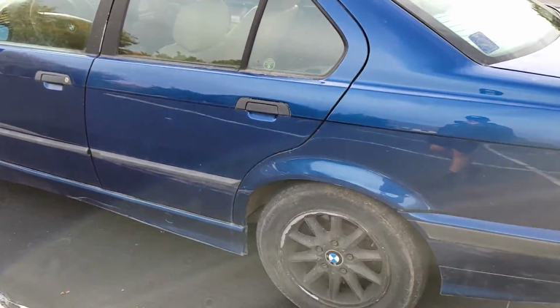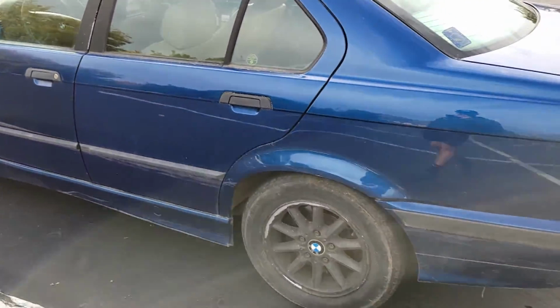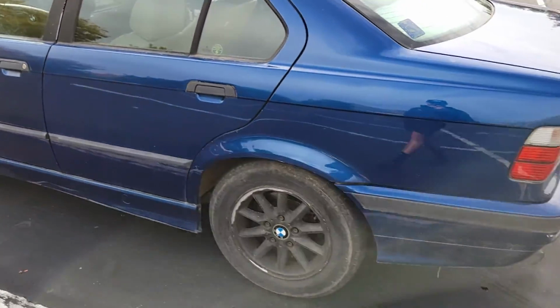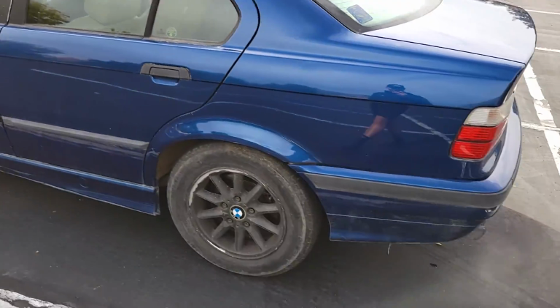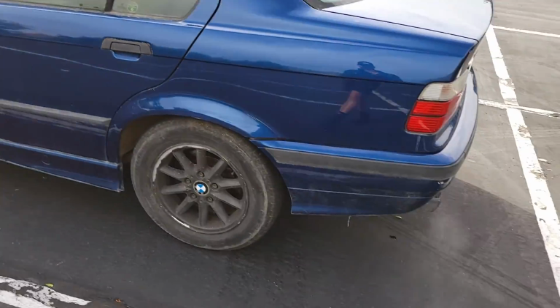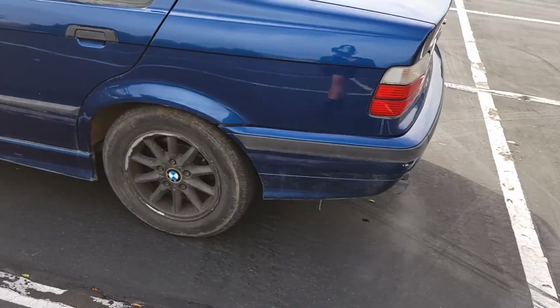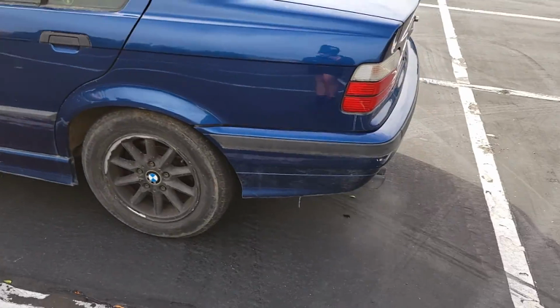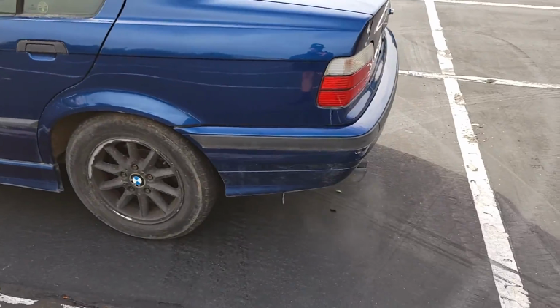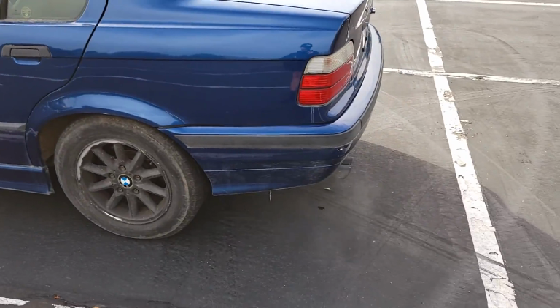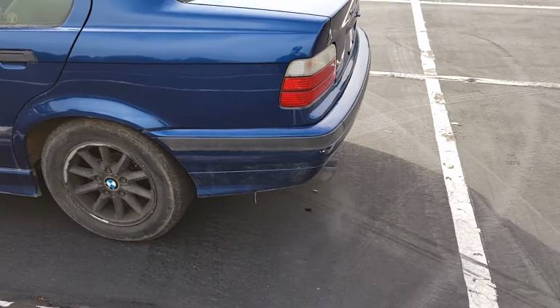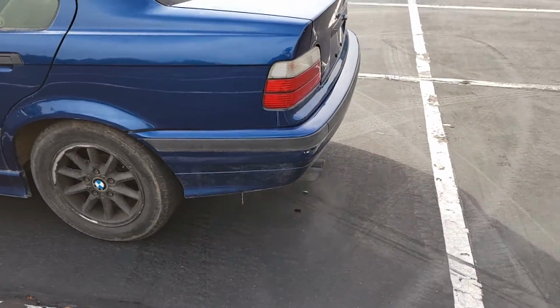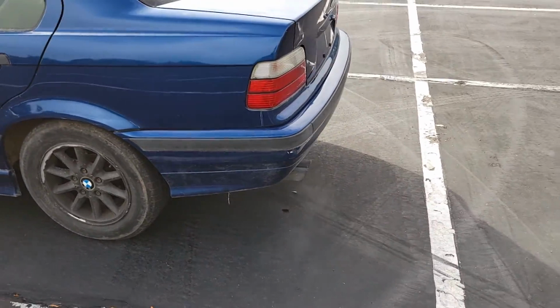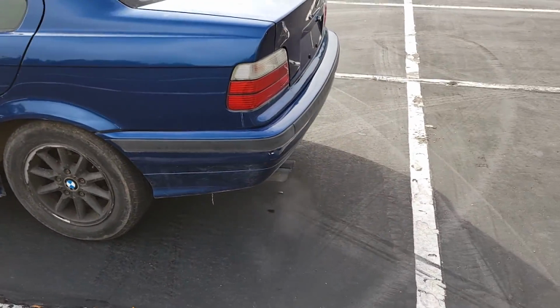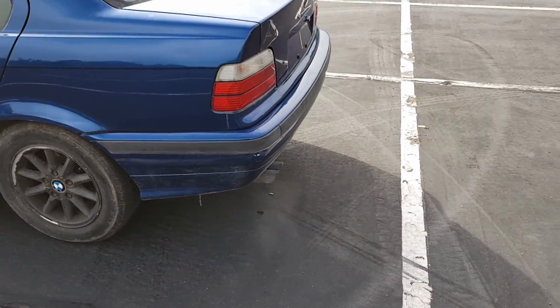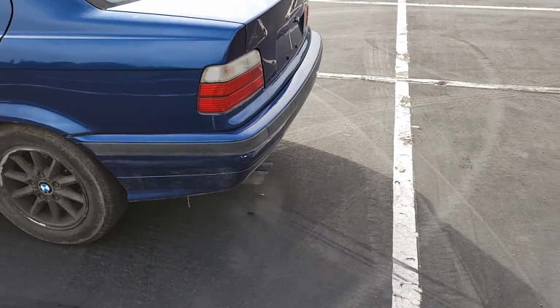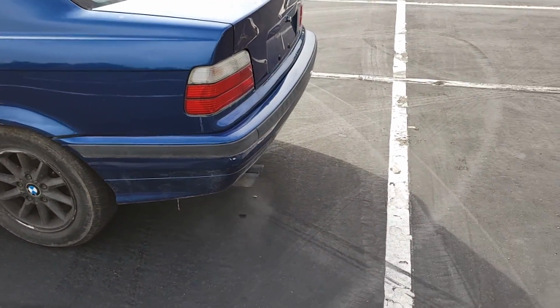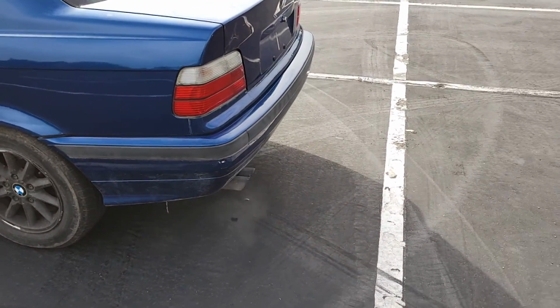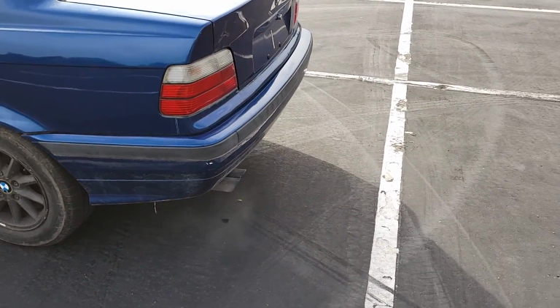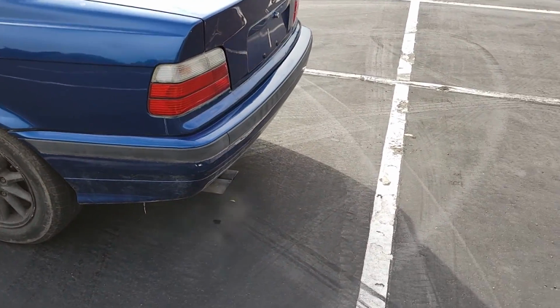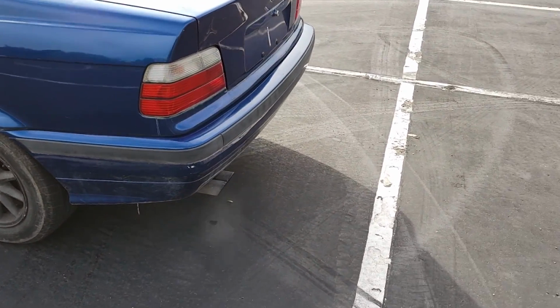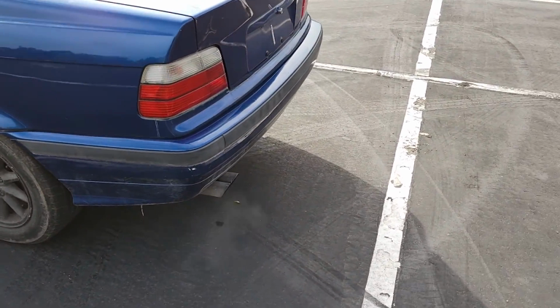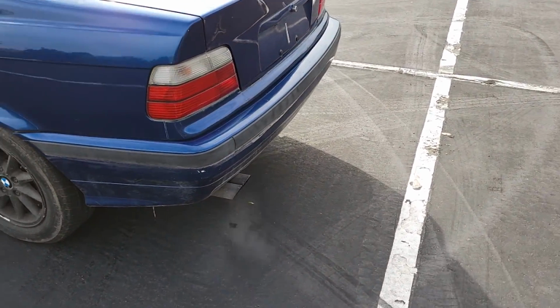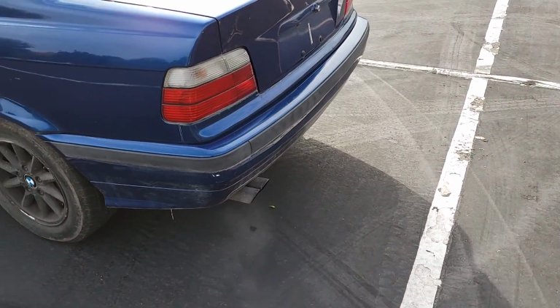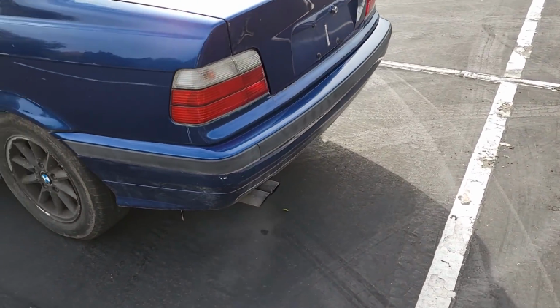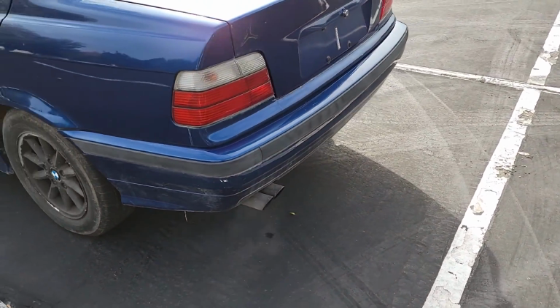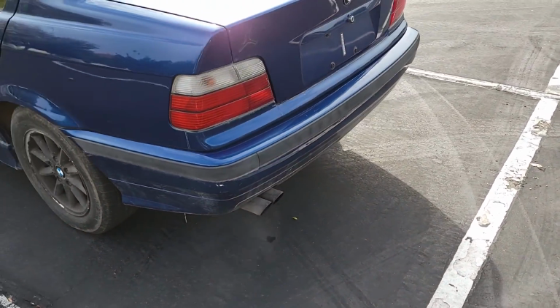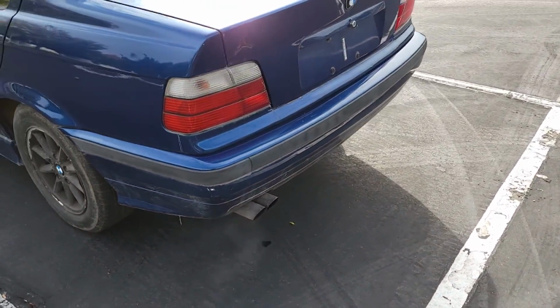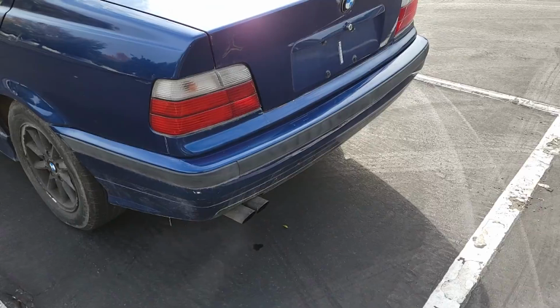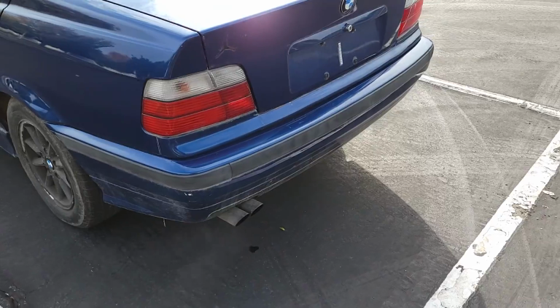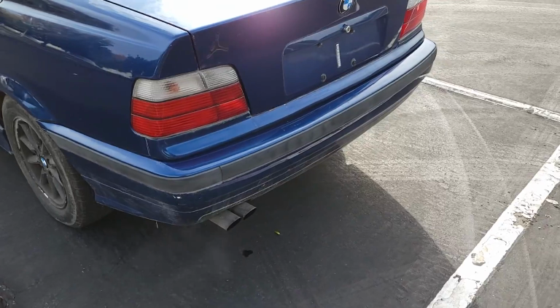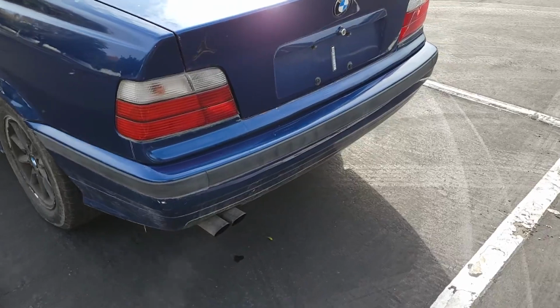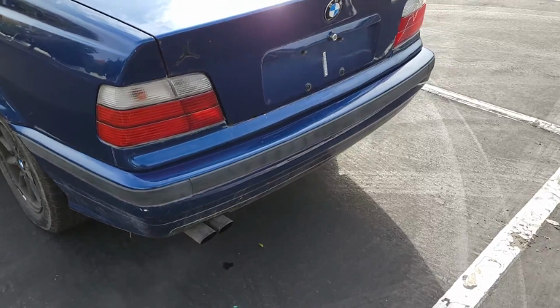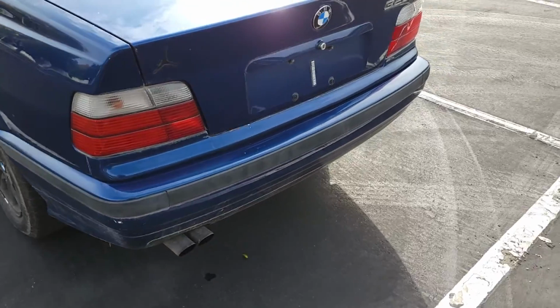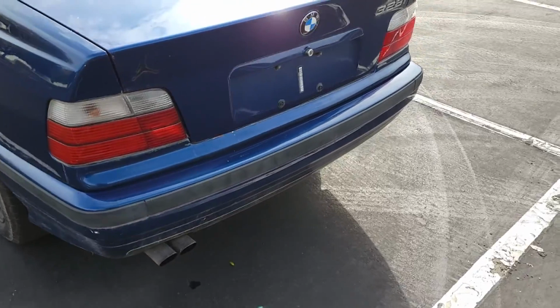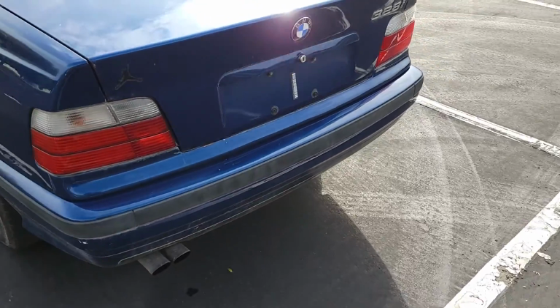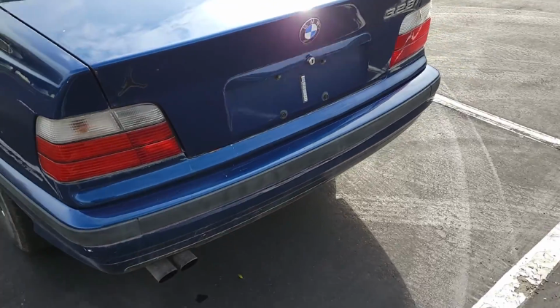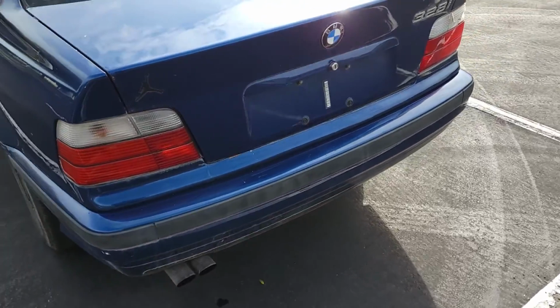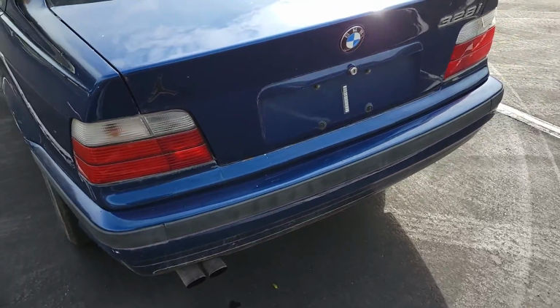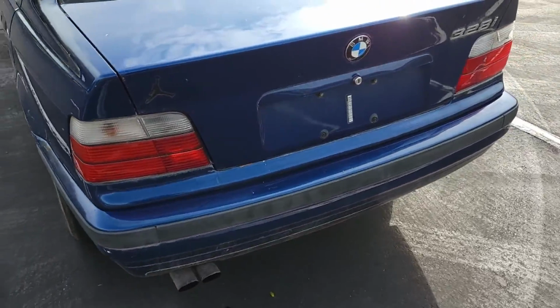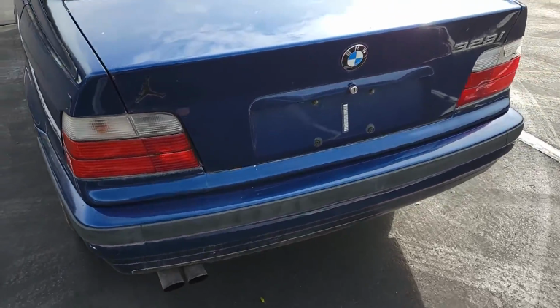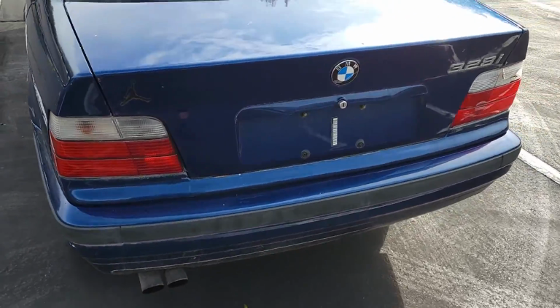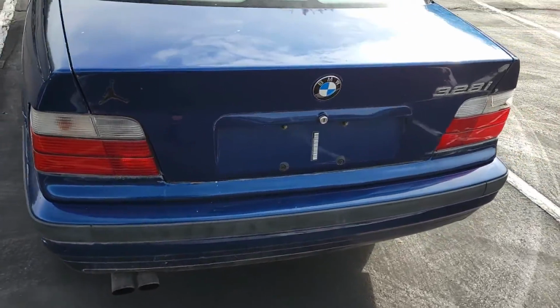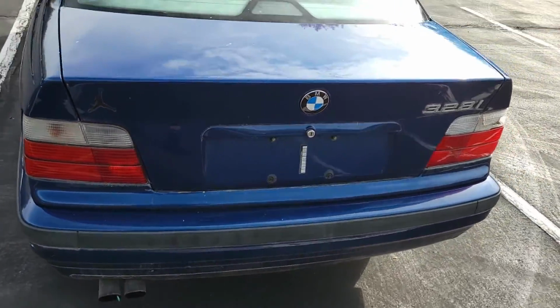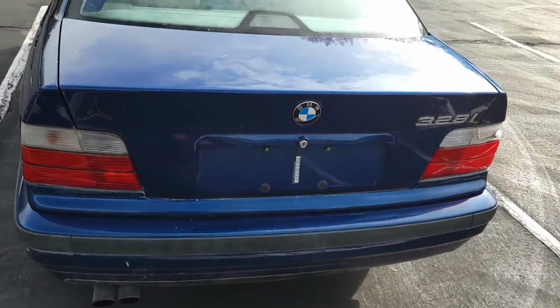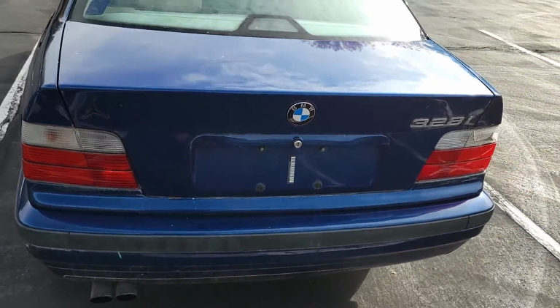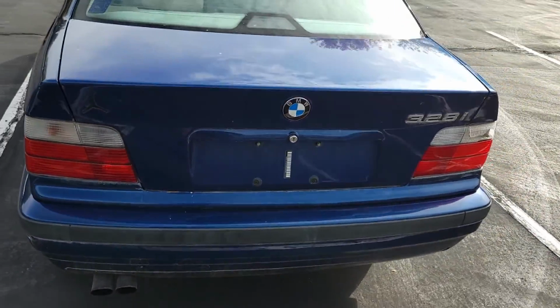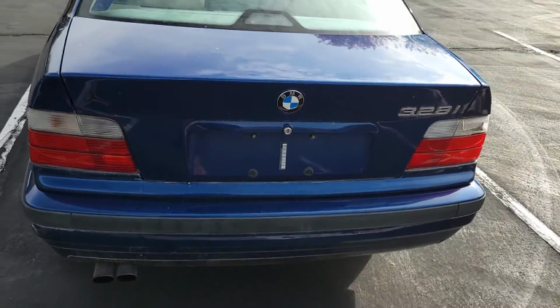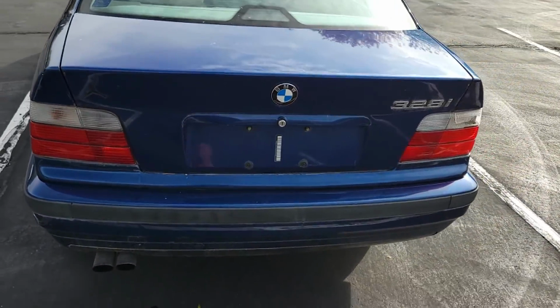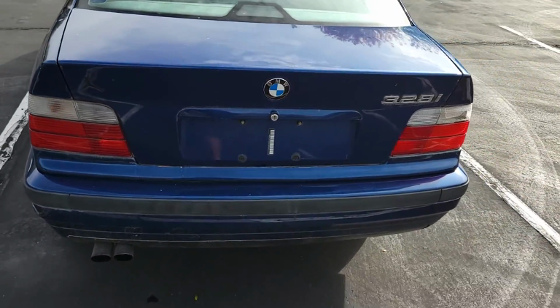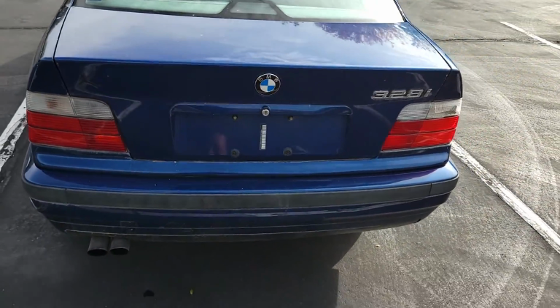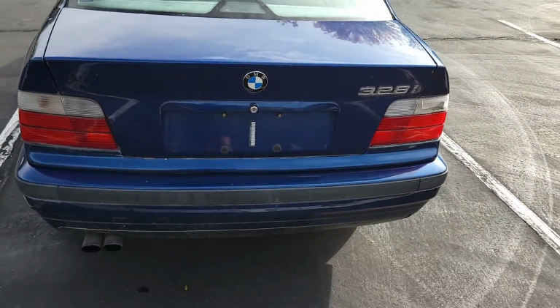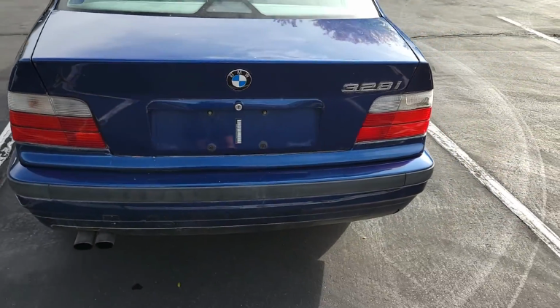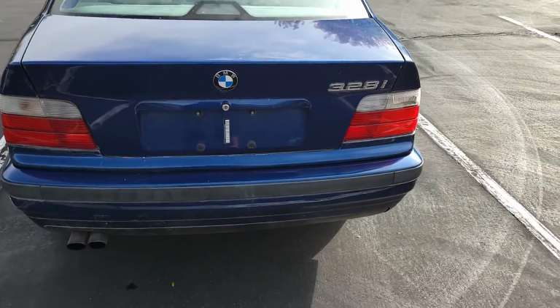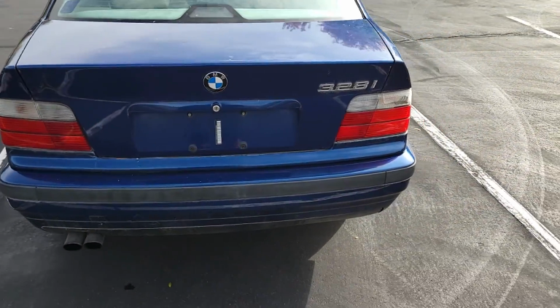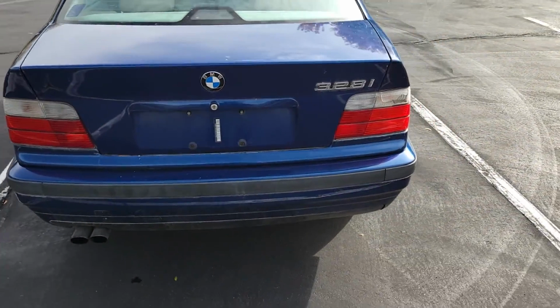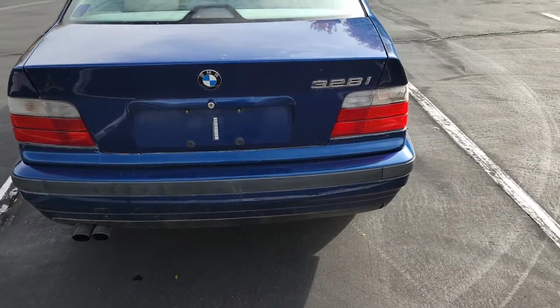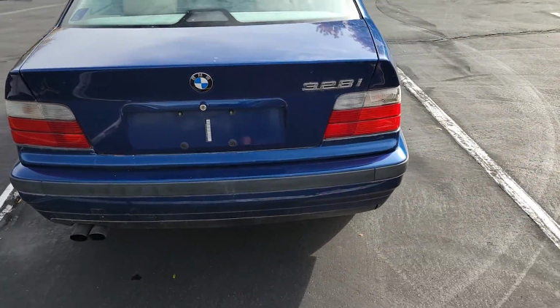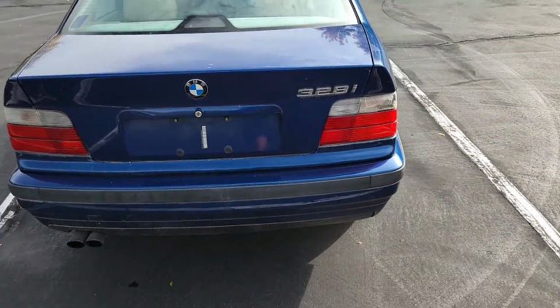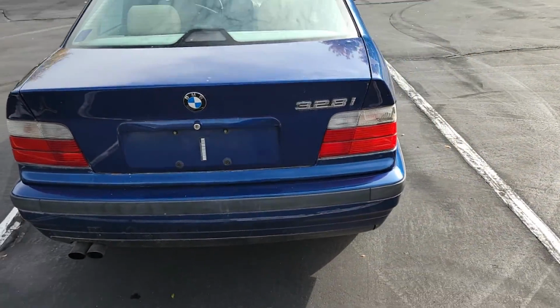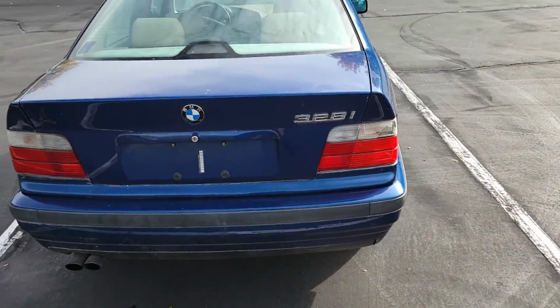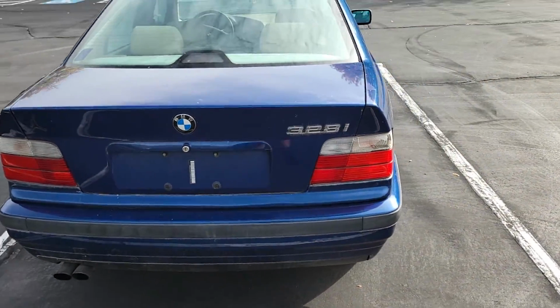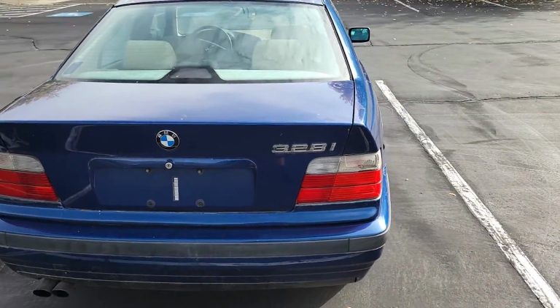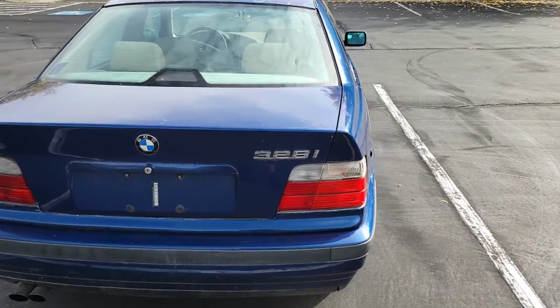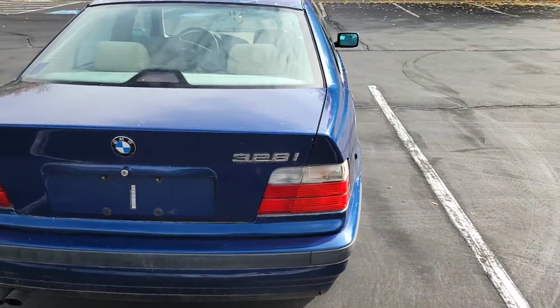It runs alright, but not the best. New taillights are on the list as well.